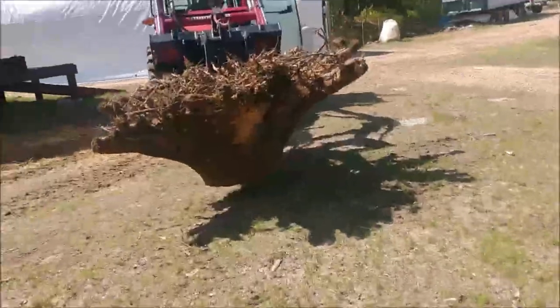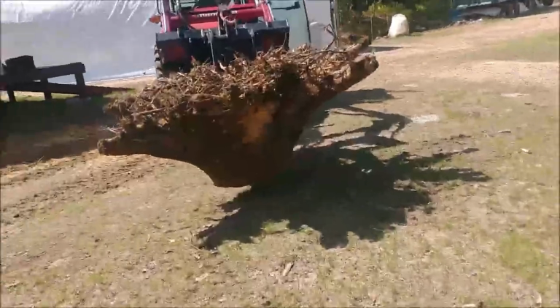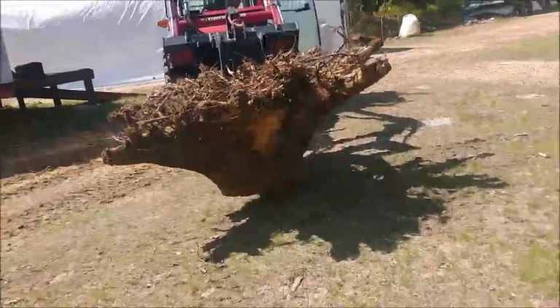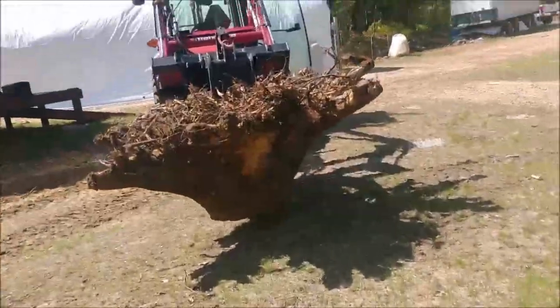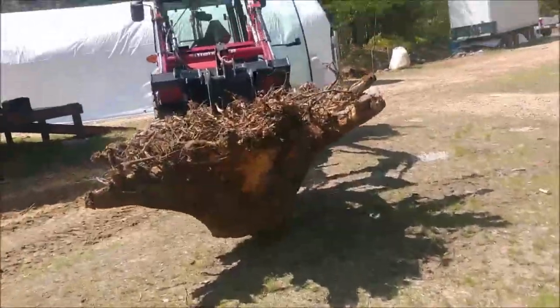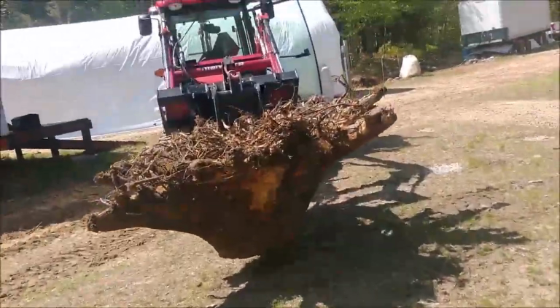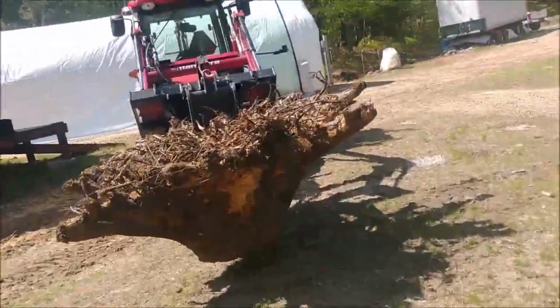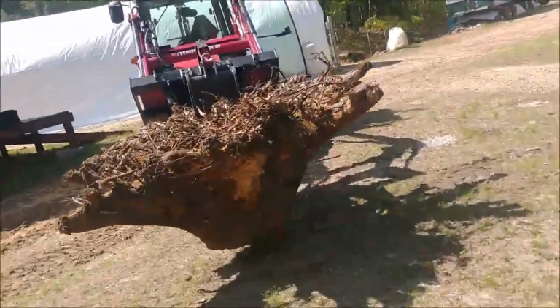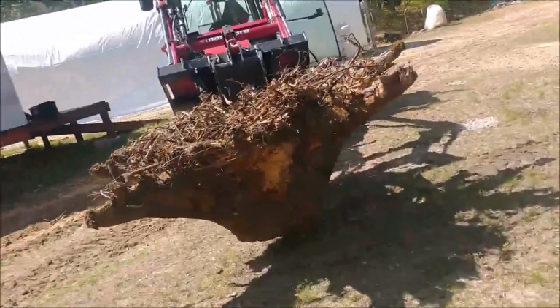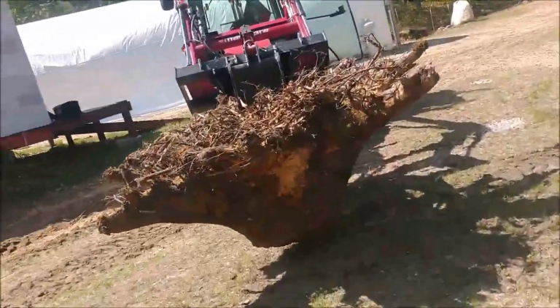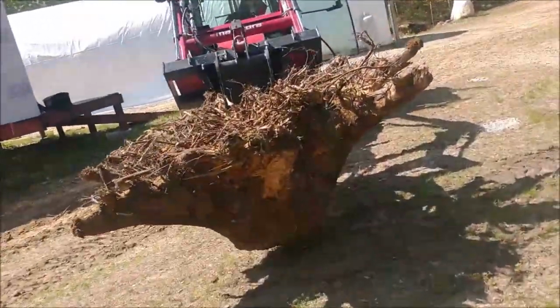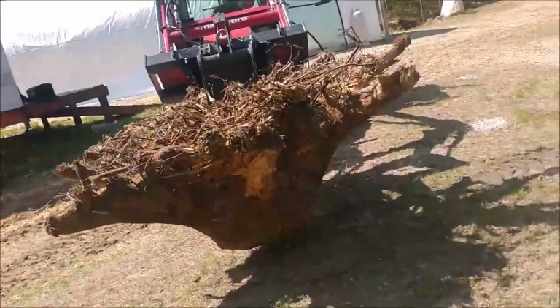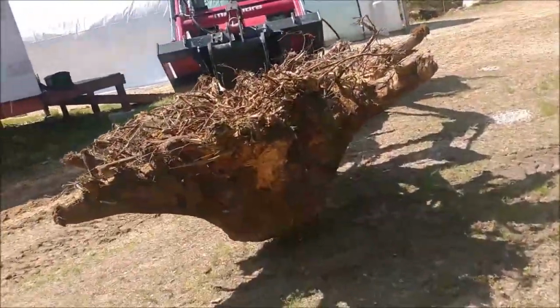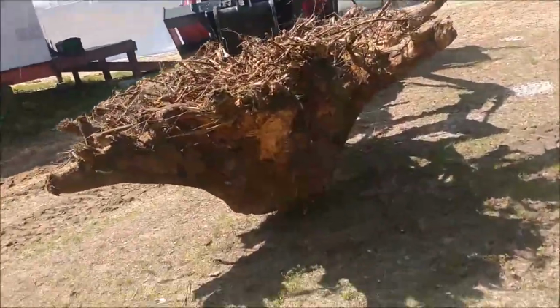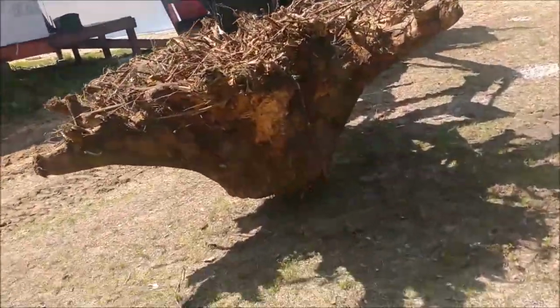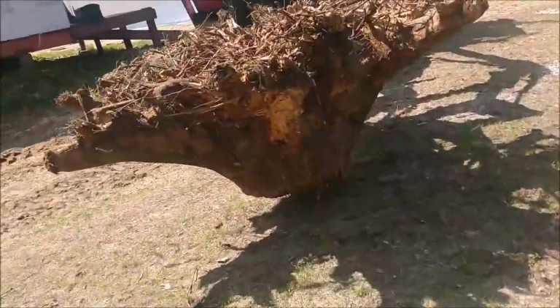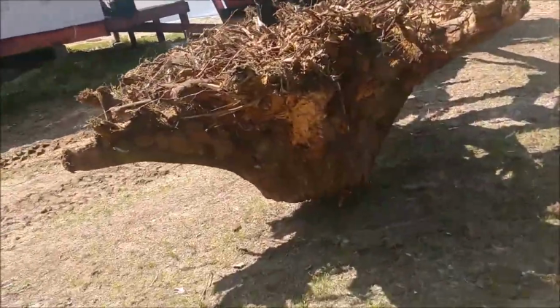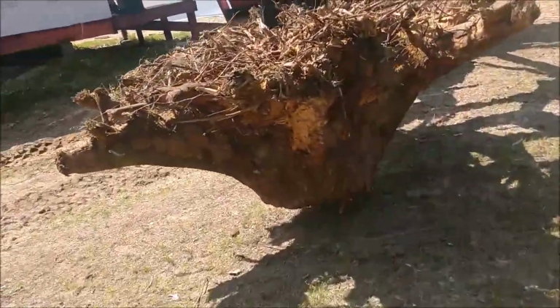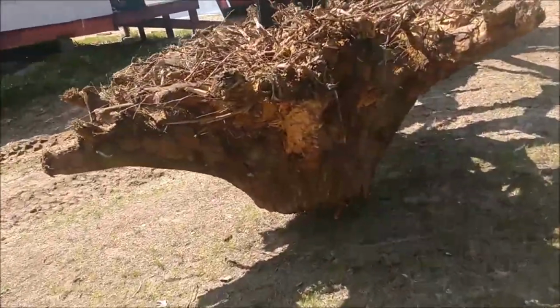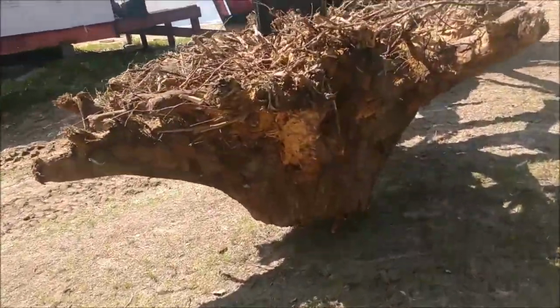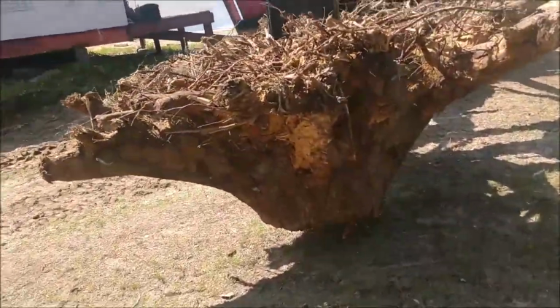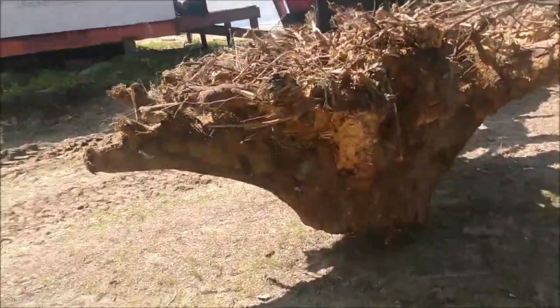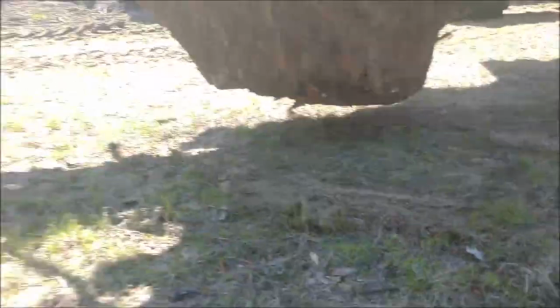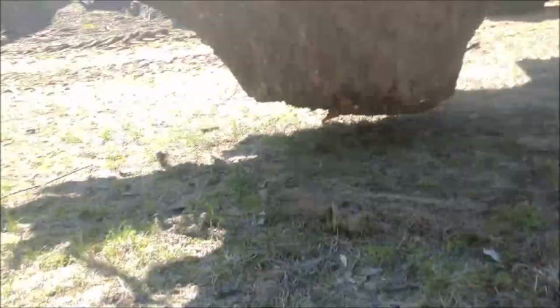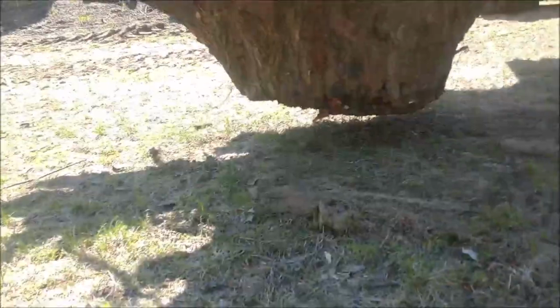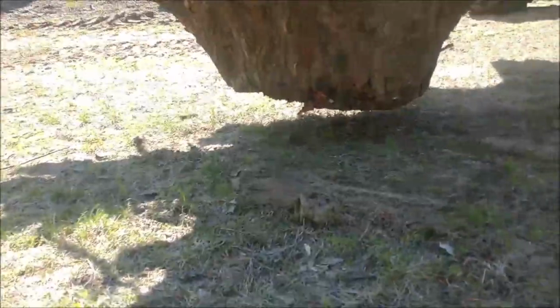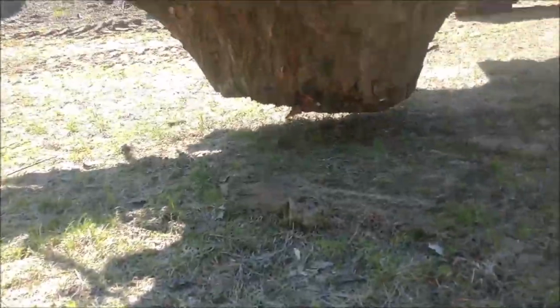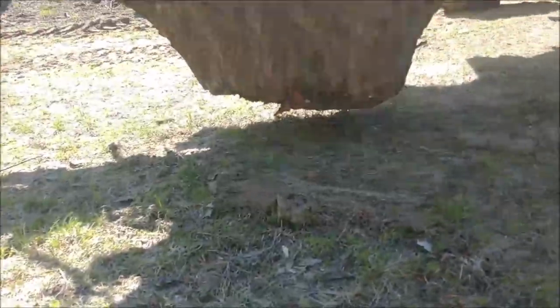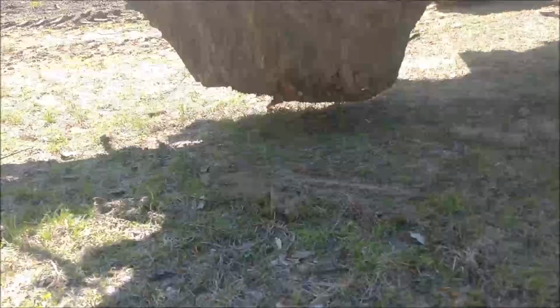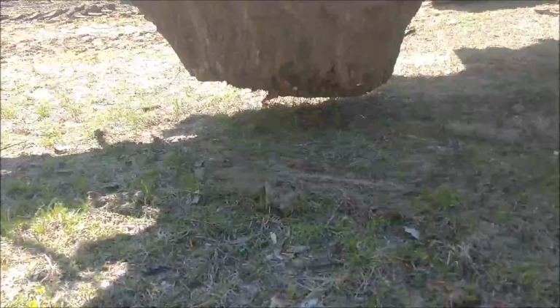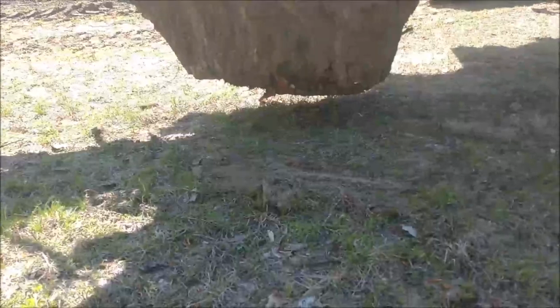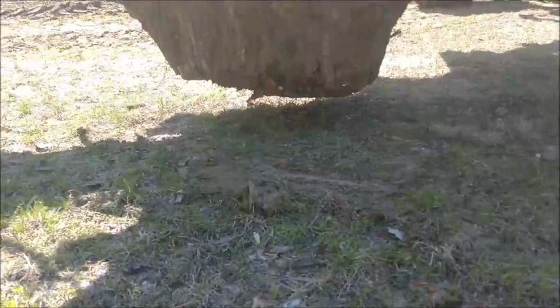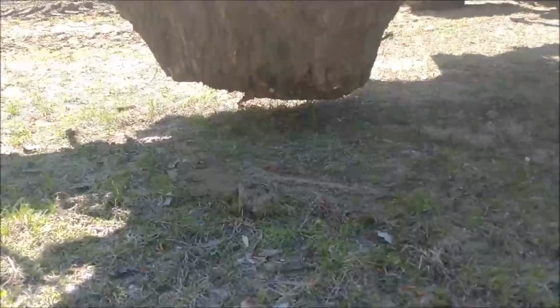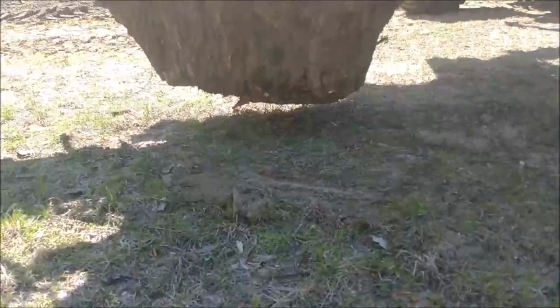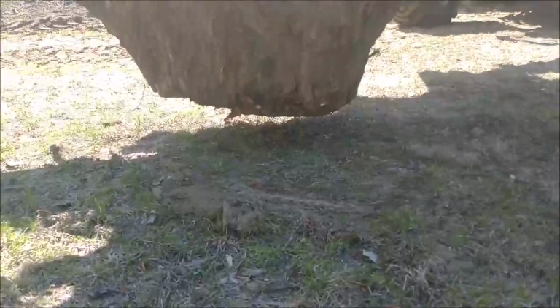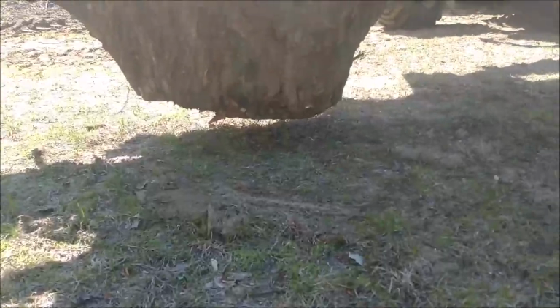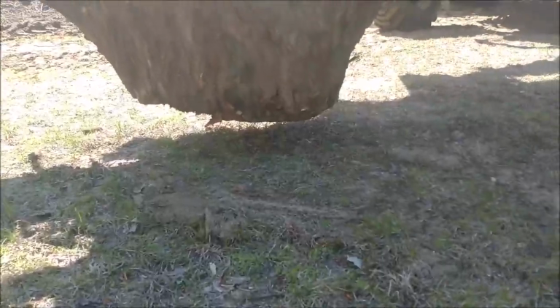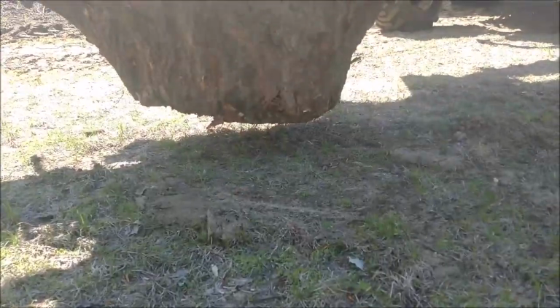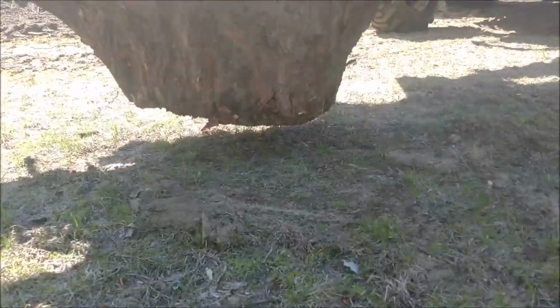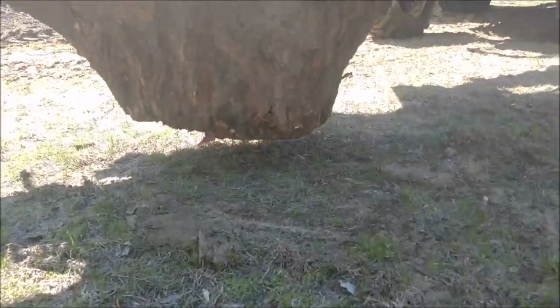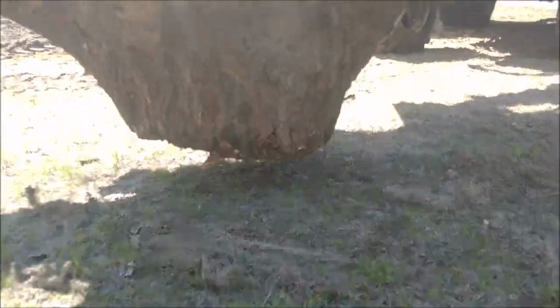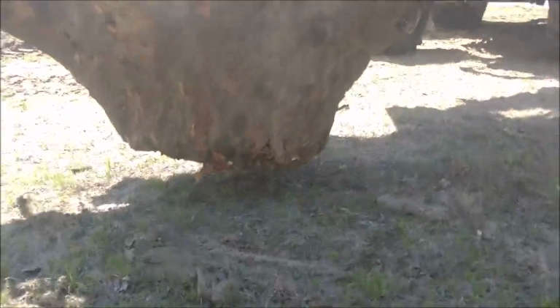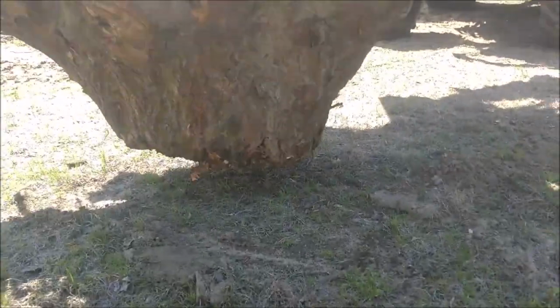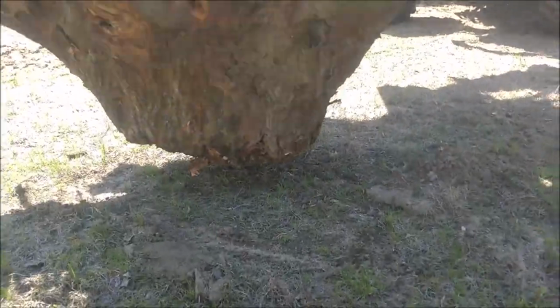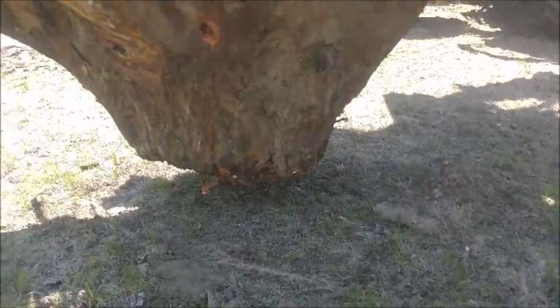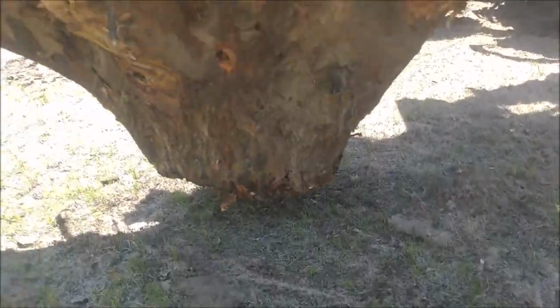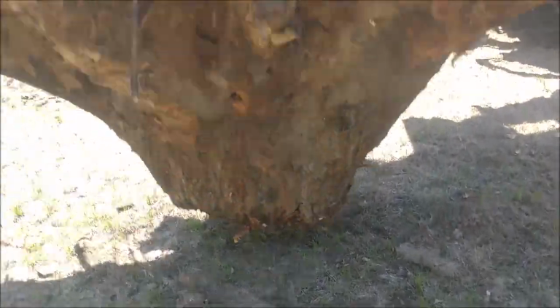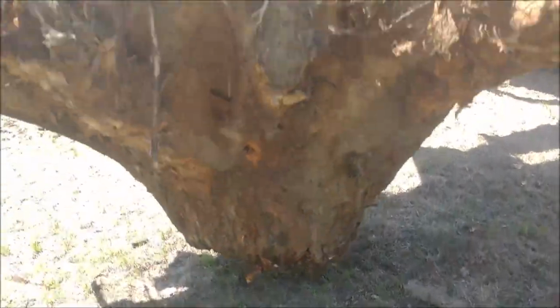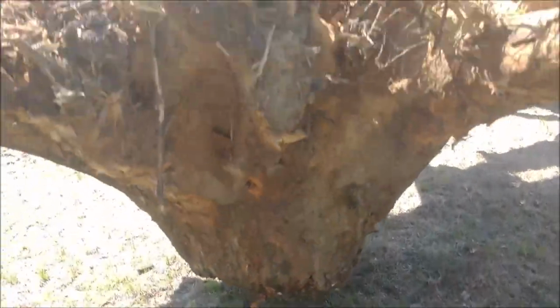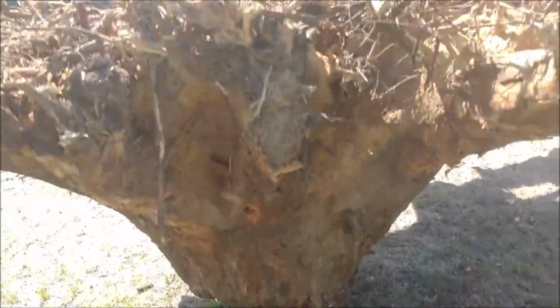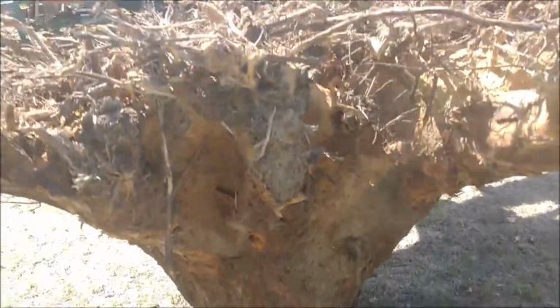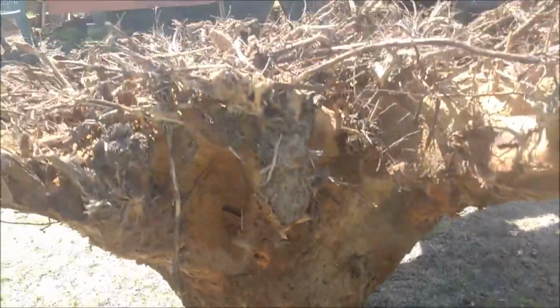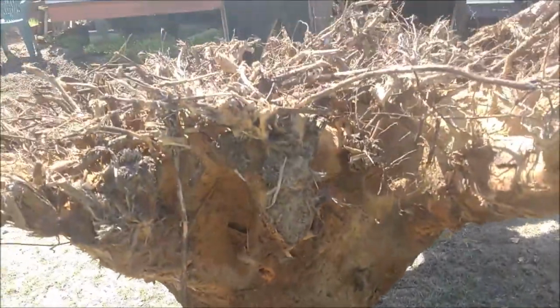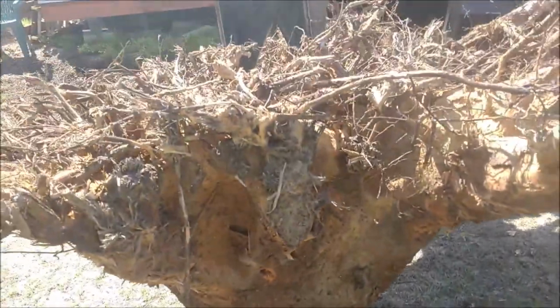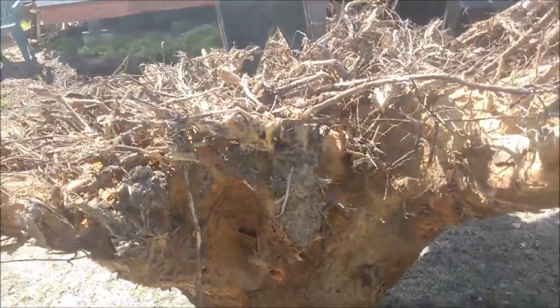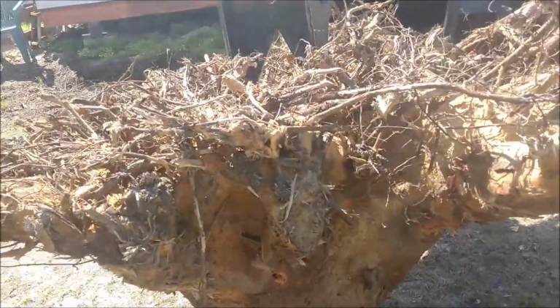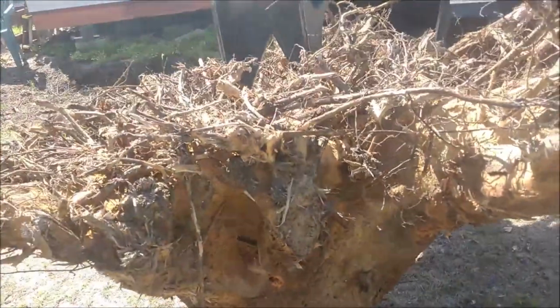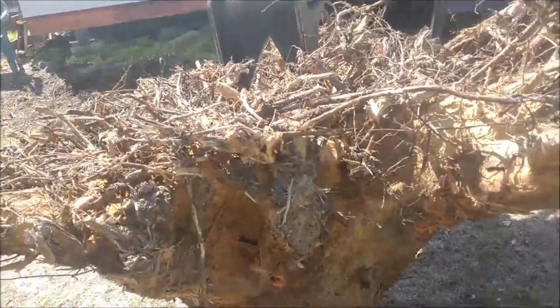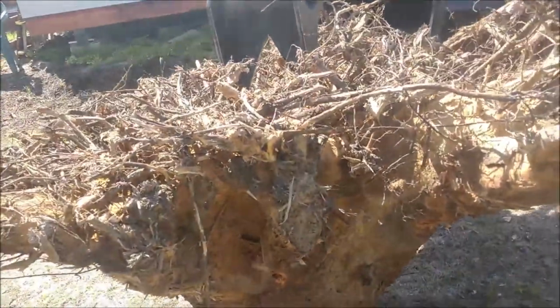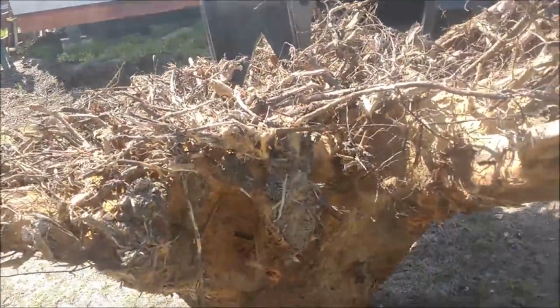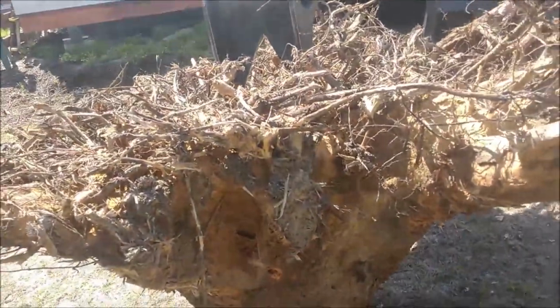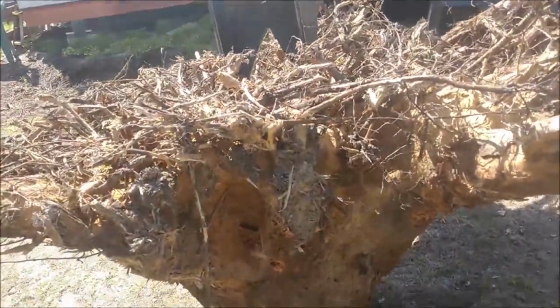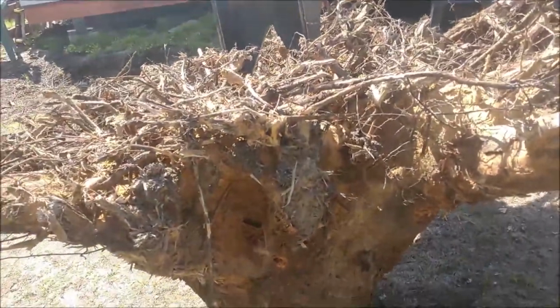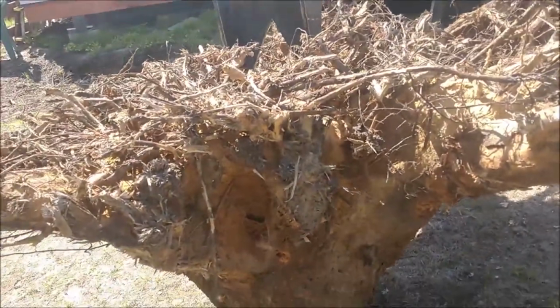You can see that's a pretty good sized stump. I got it off the ground just enough I can get it across the yard, no problem. That's all I needed to do.